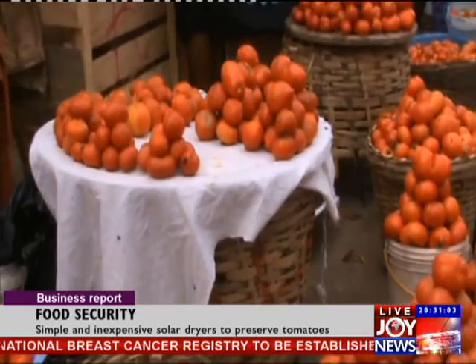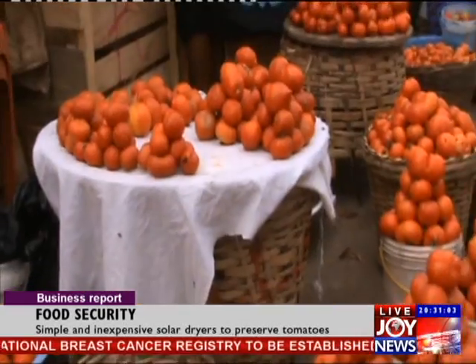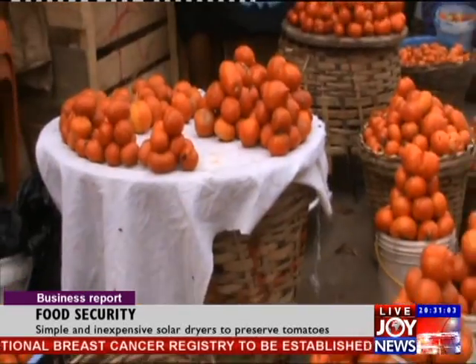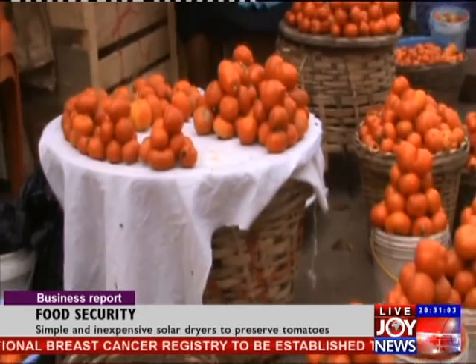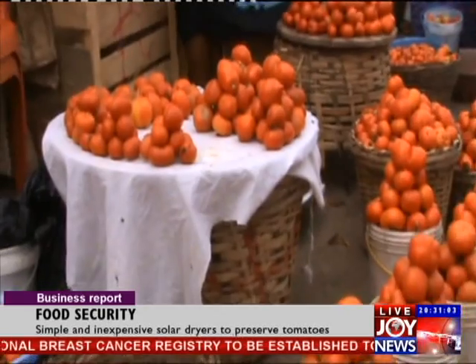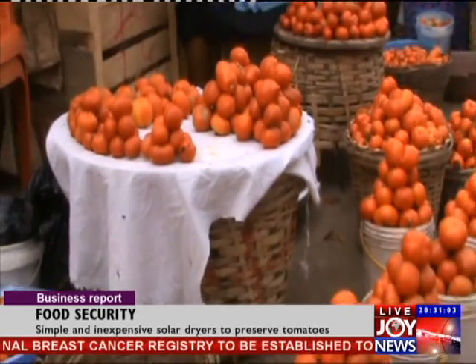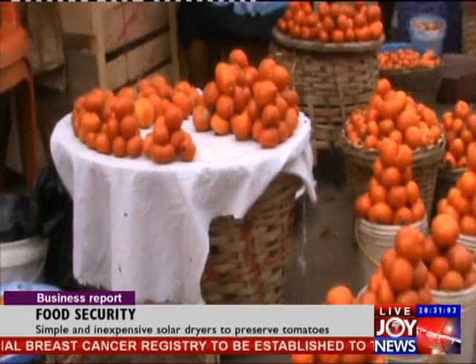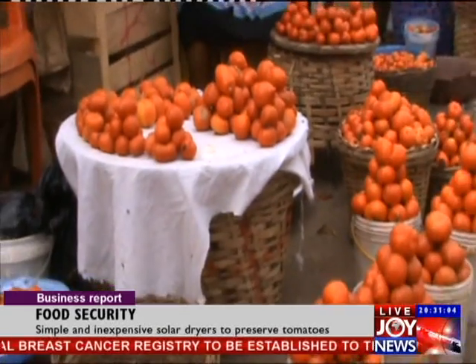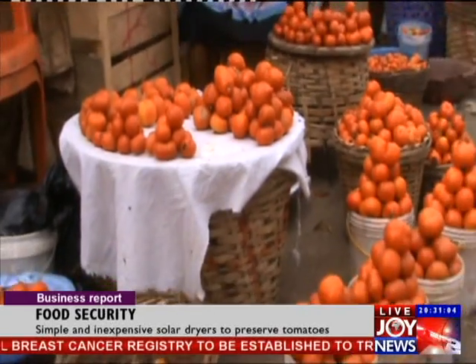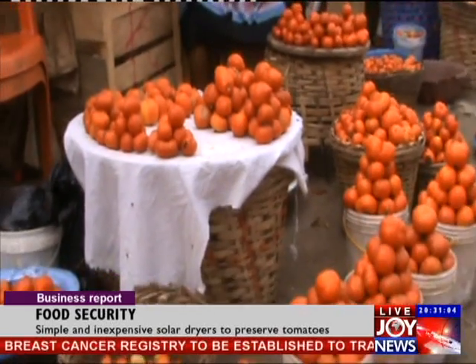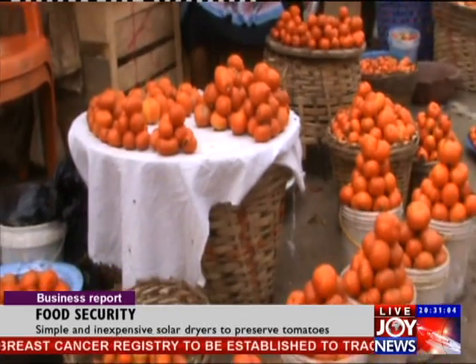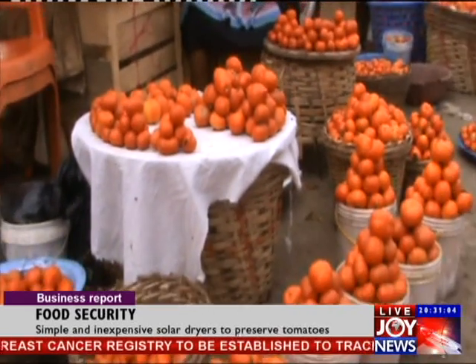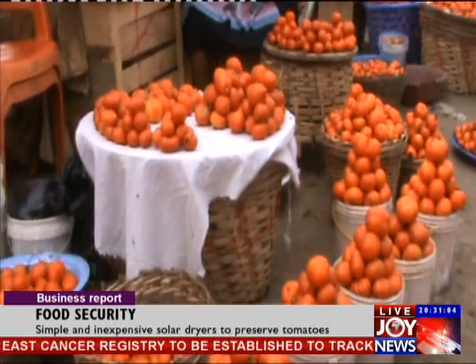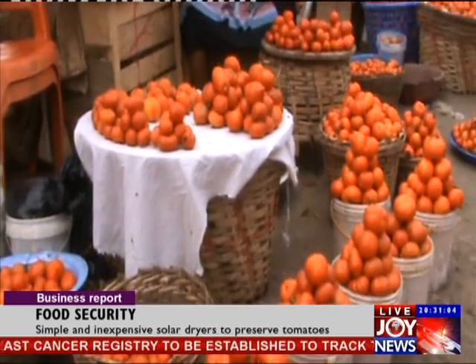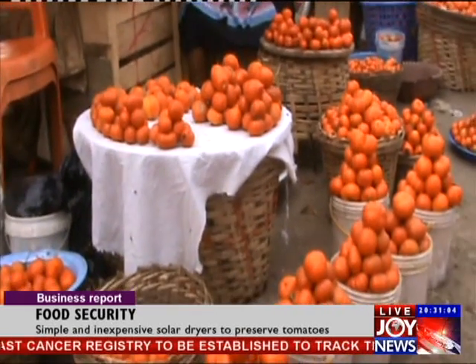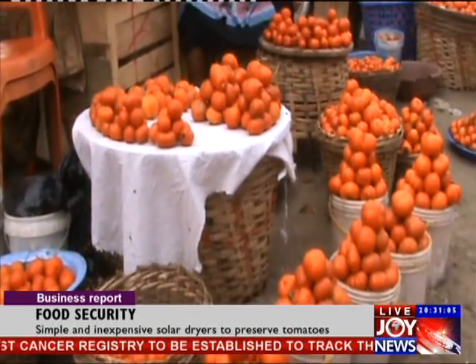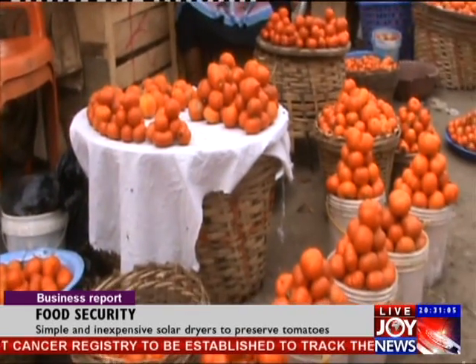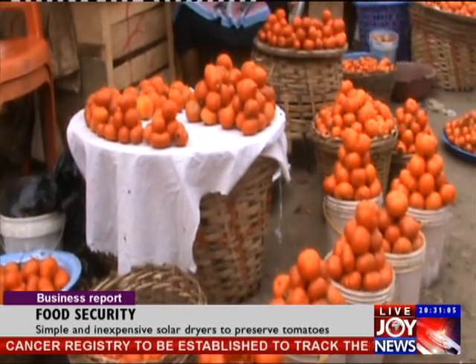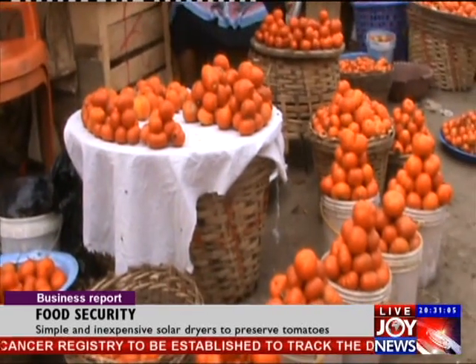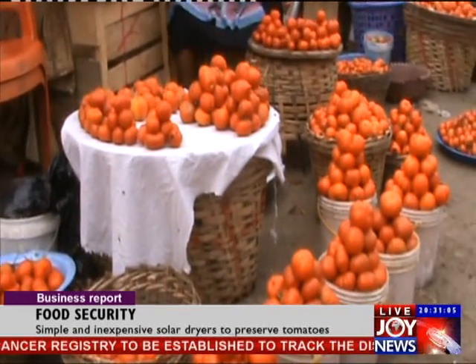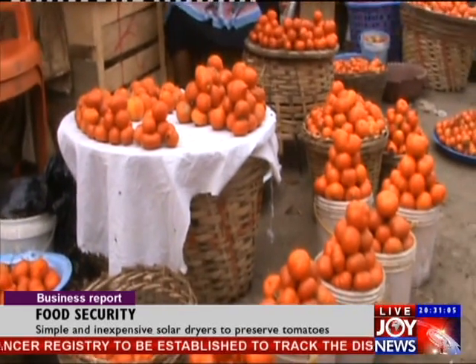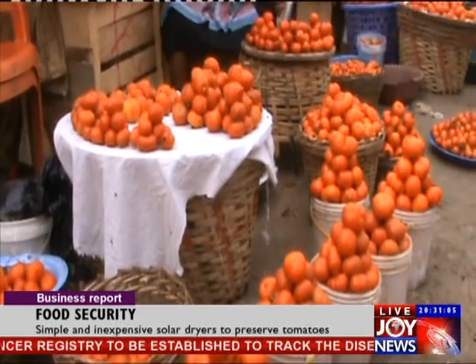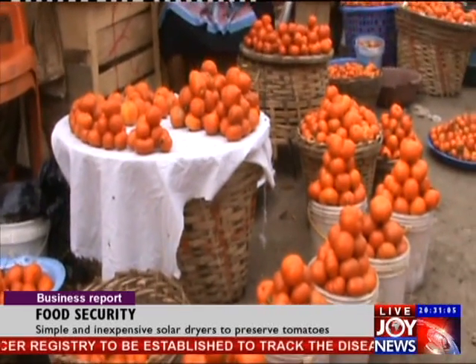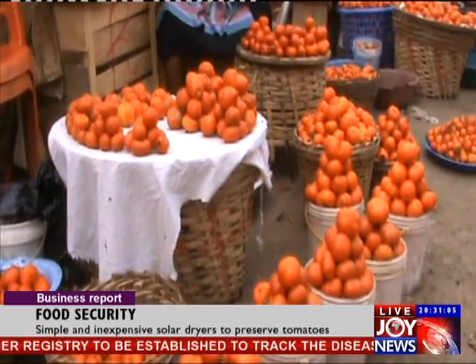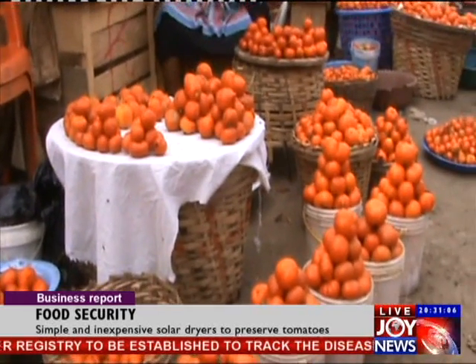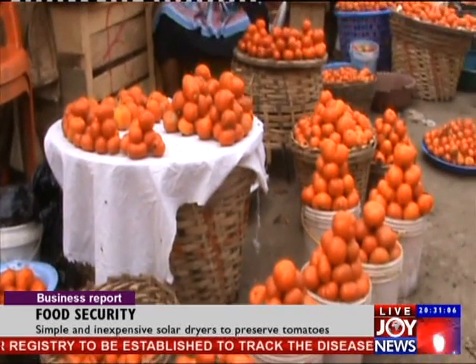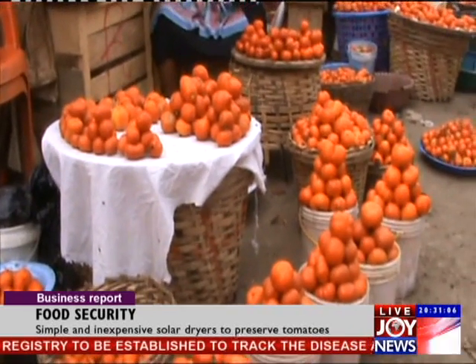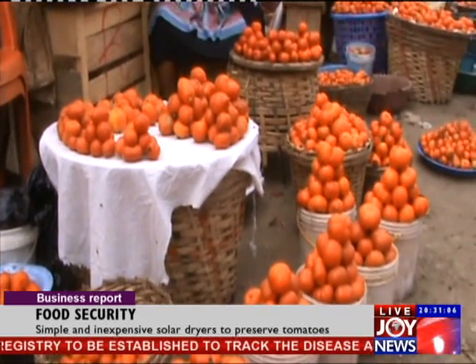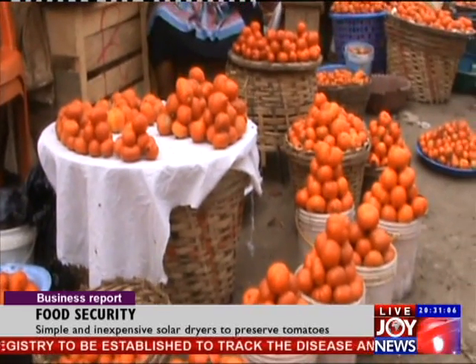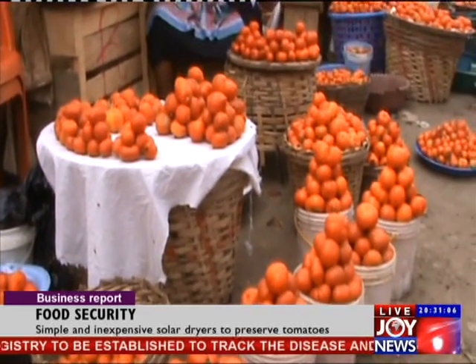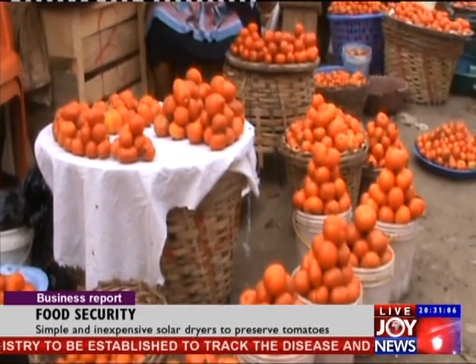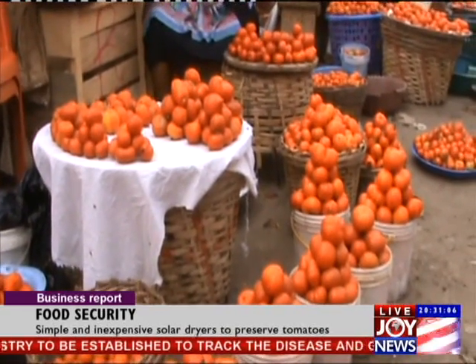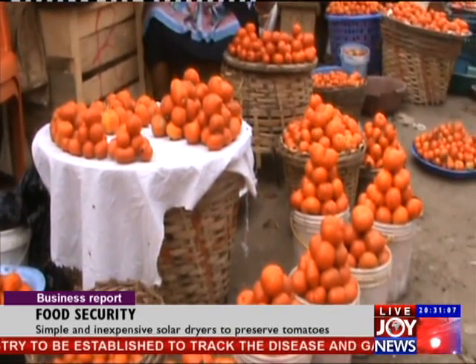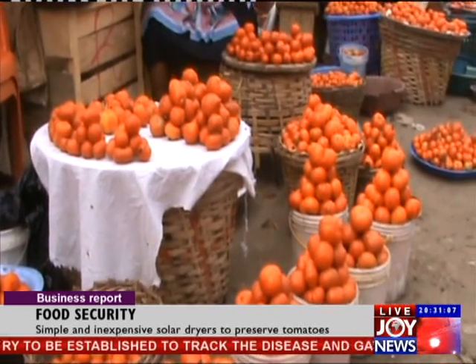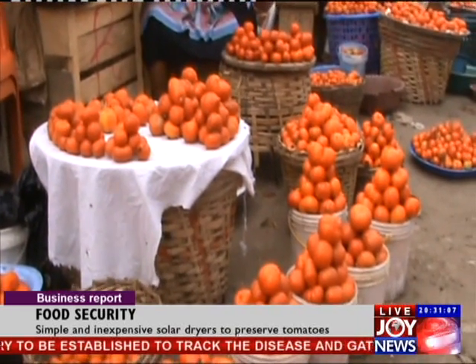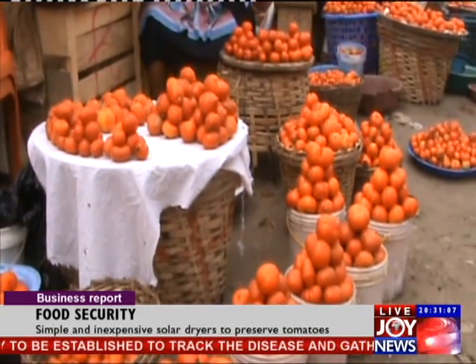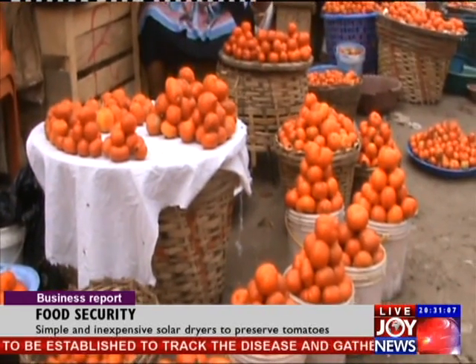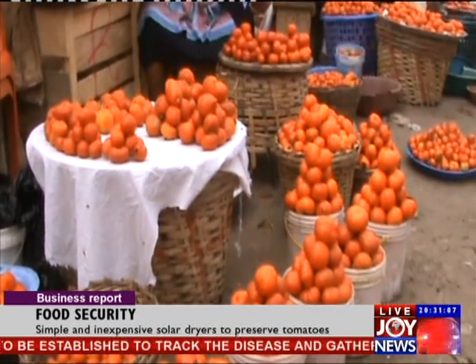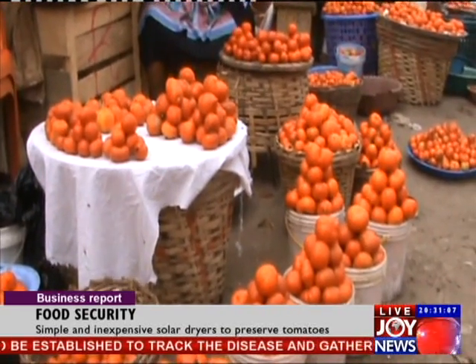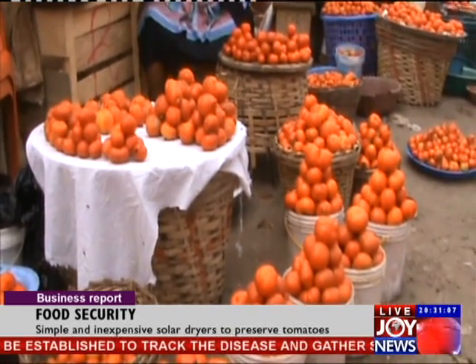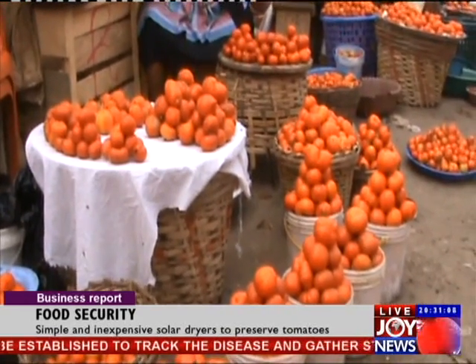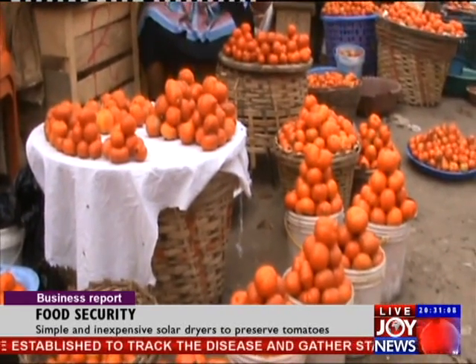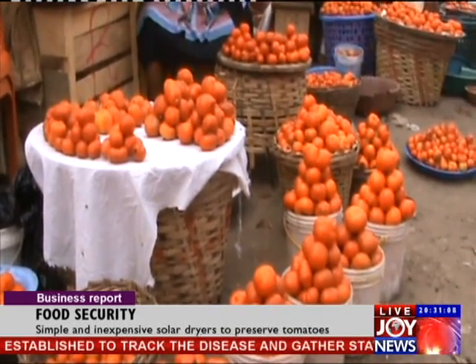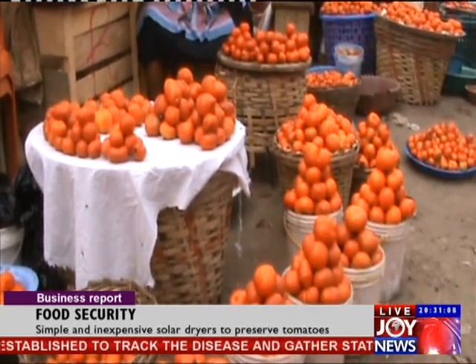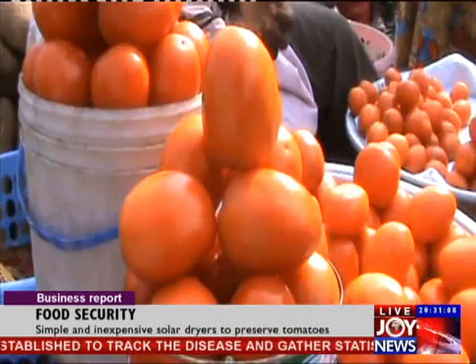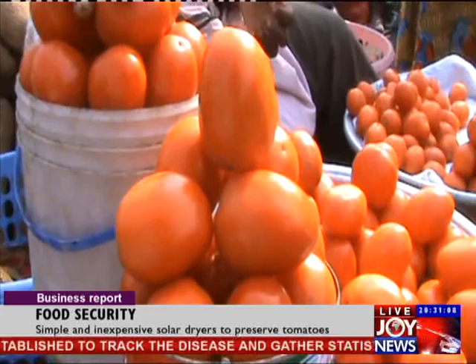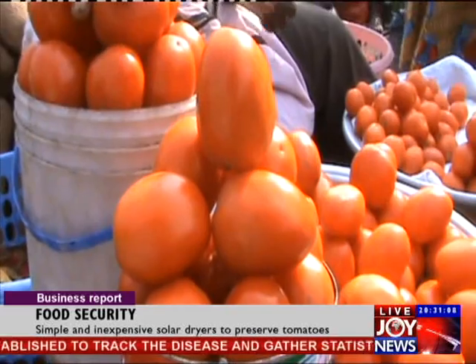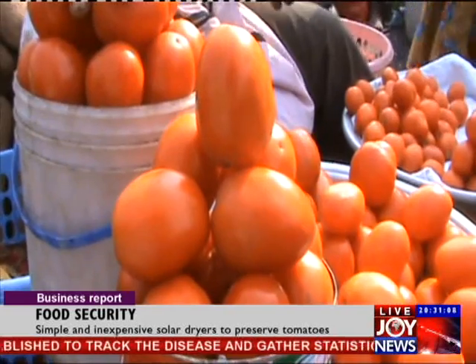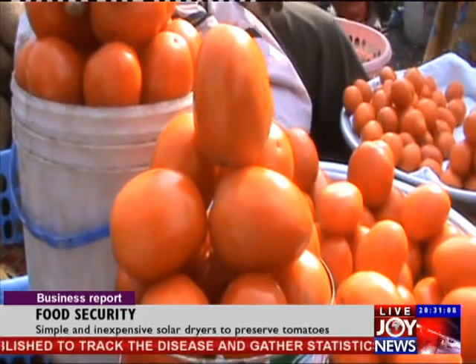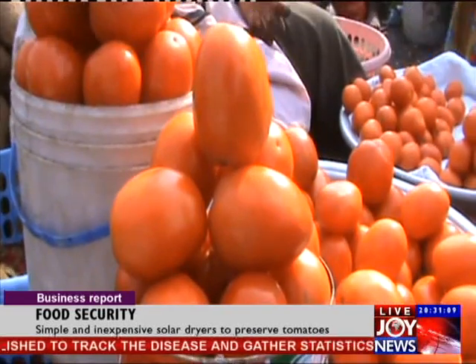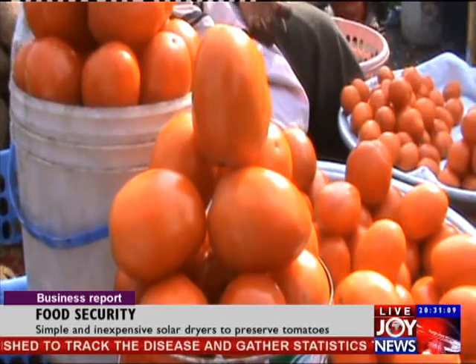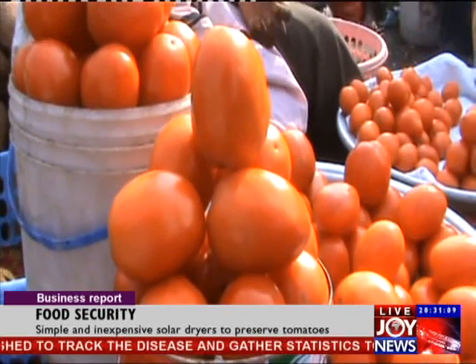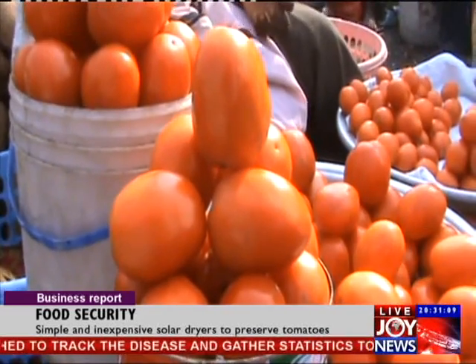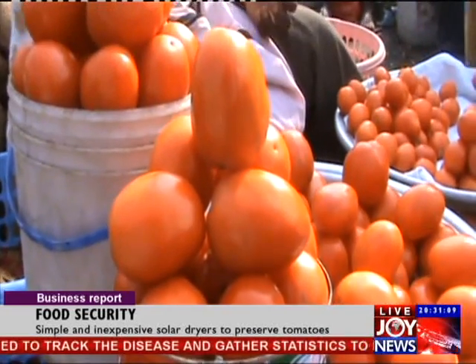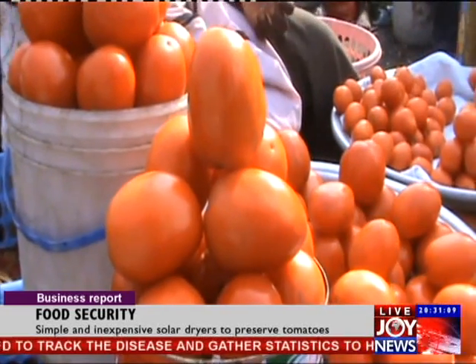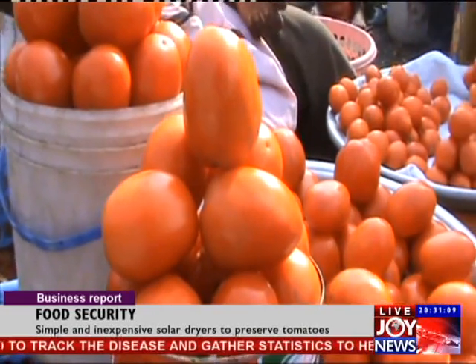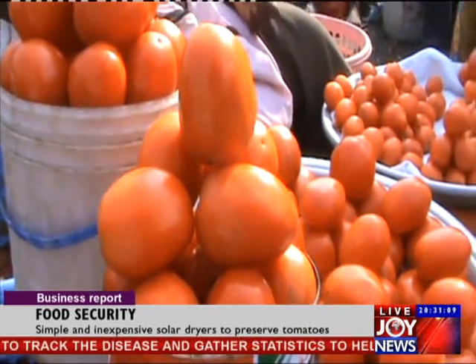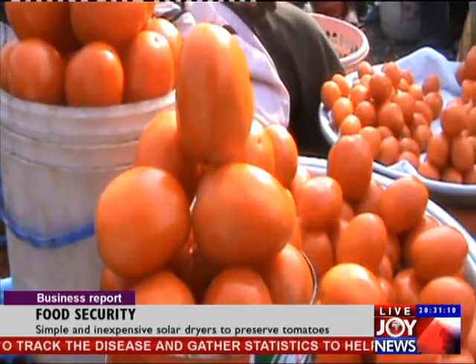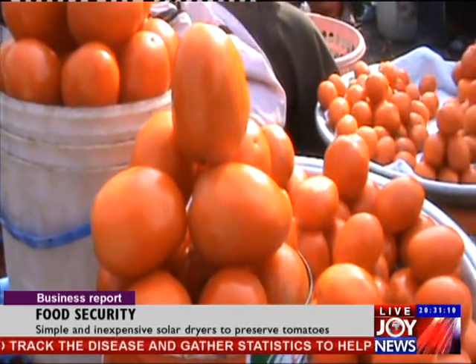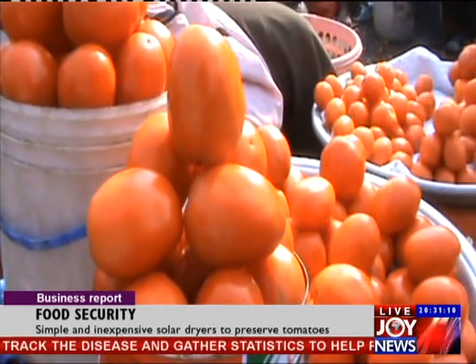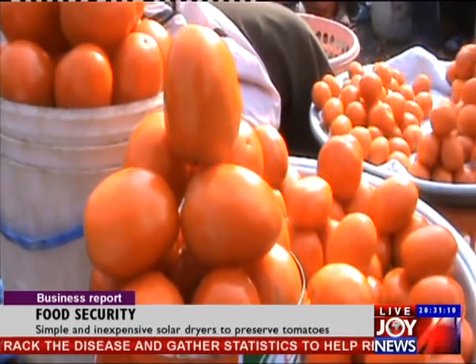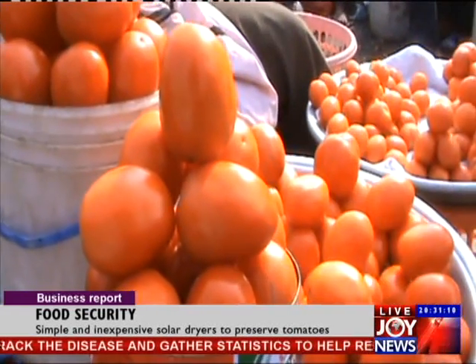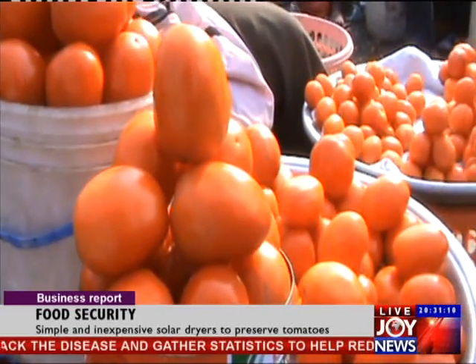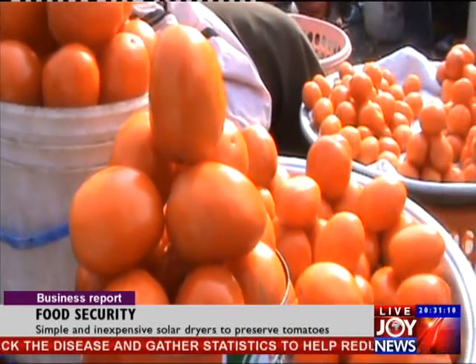The simple solar dryer will be designed to totally absorb the fluid in the tomato in order to prevent spoilage. Considering the significant role the vegetable plays in the preparation of Ghanaian dishes, extending their shelf life is critical.